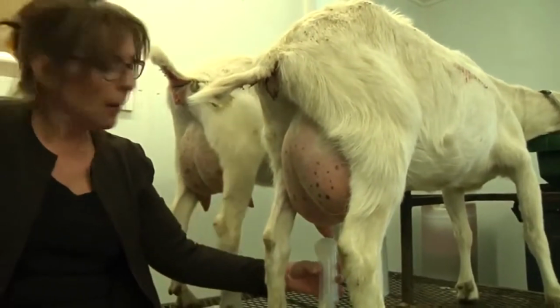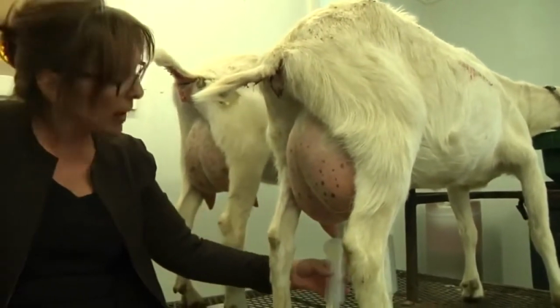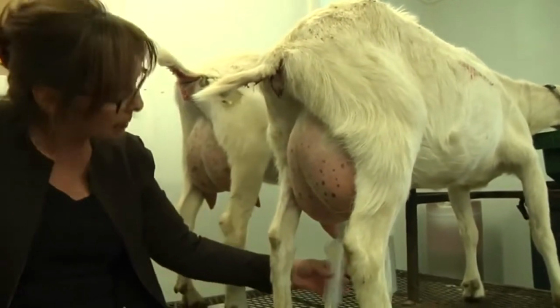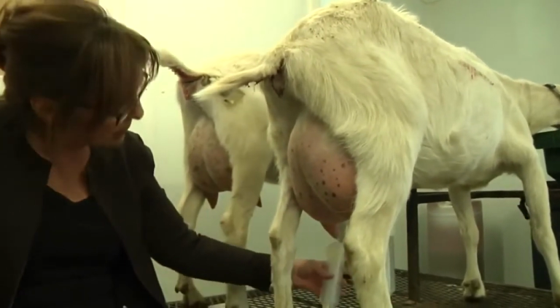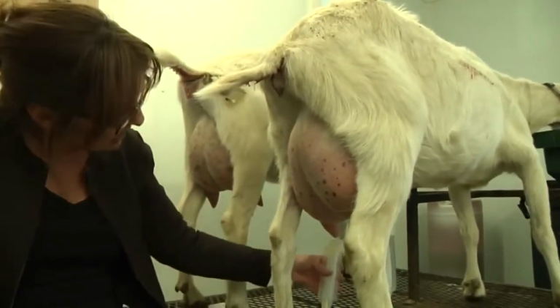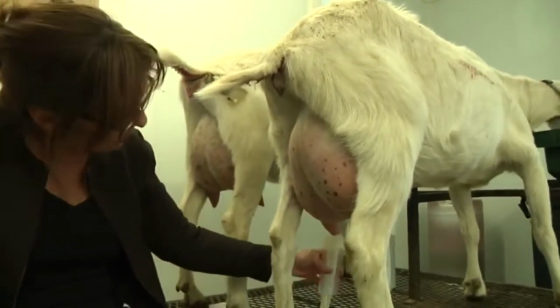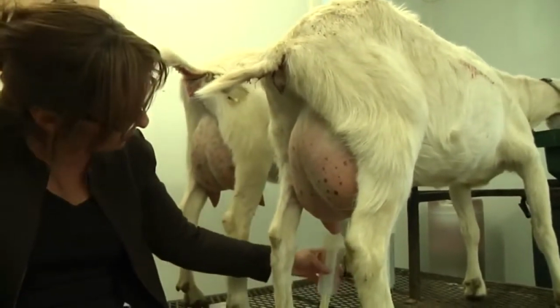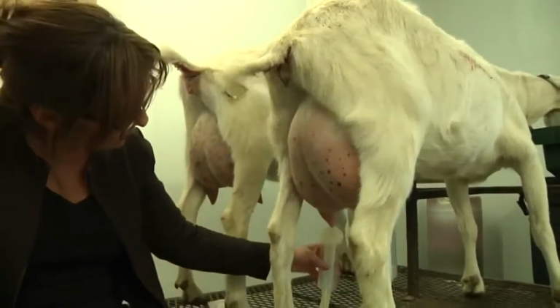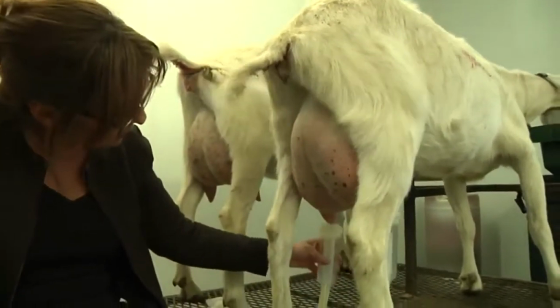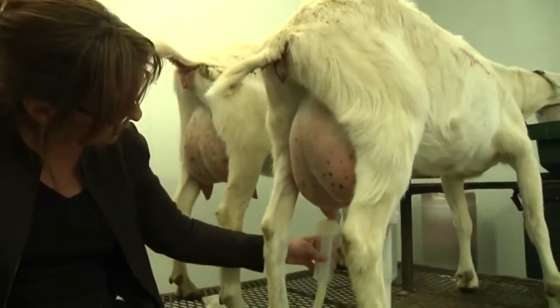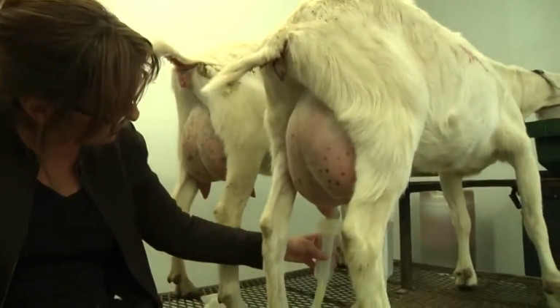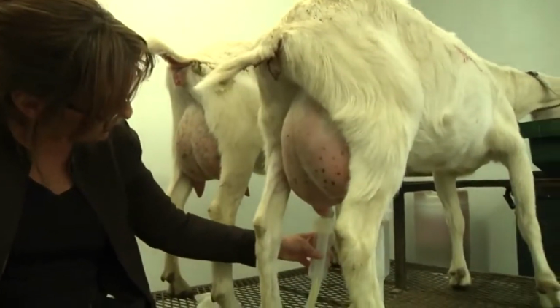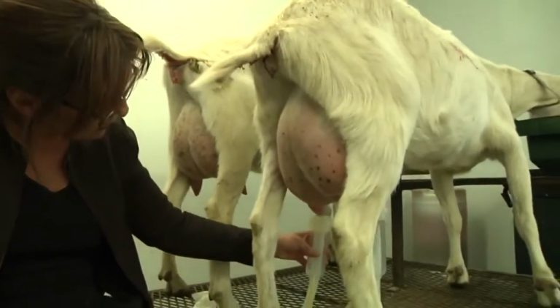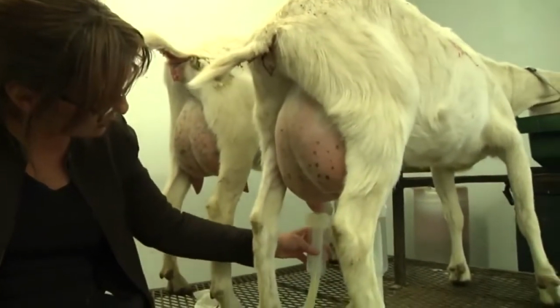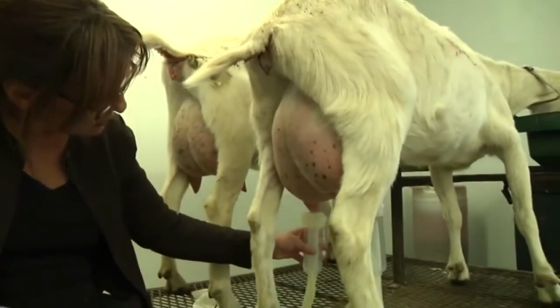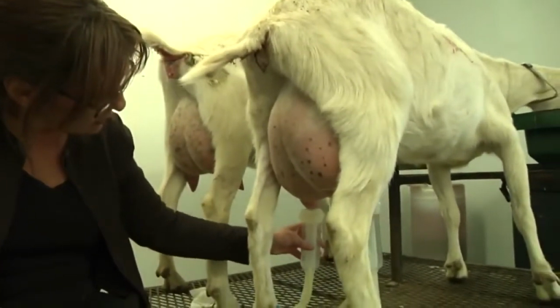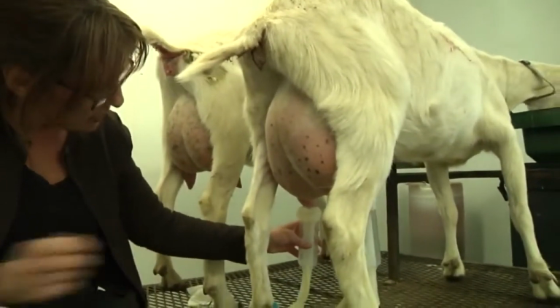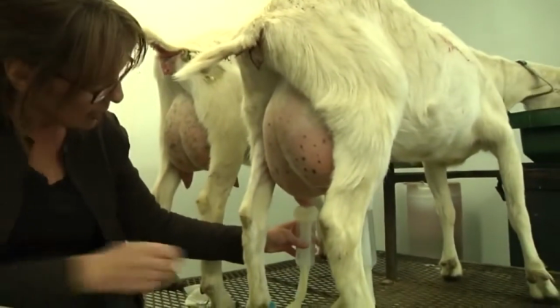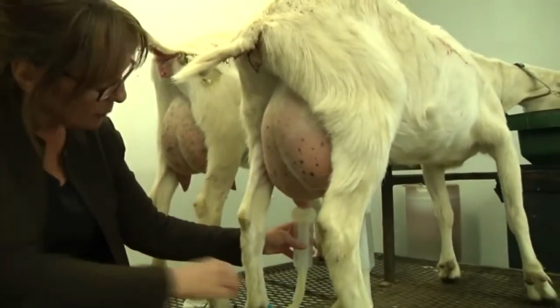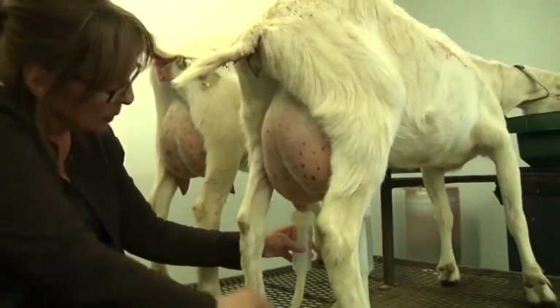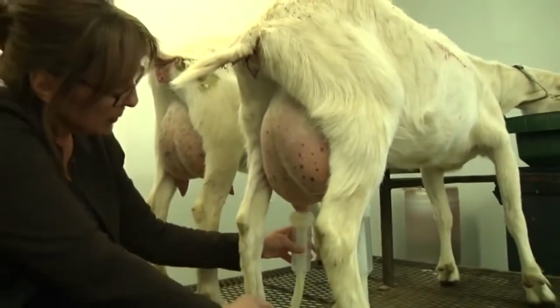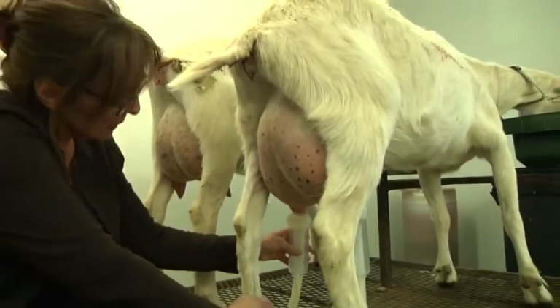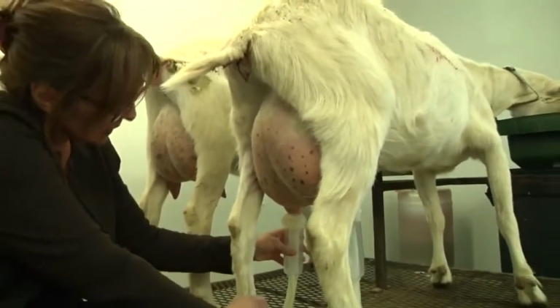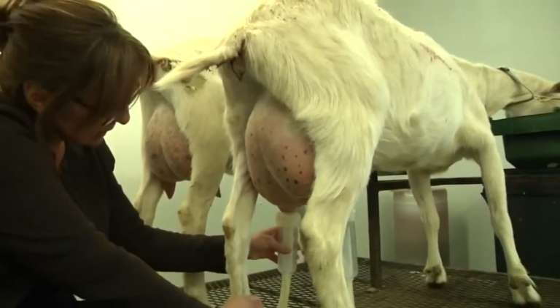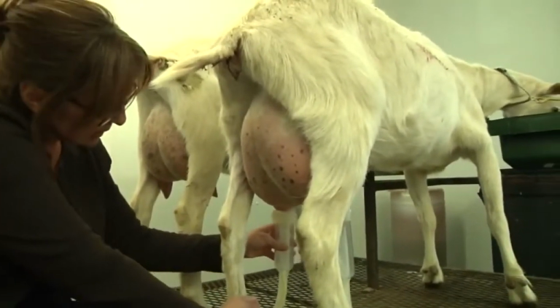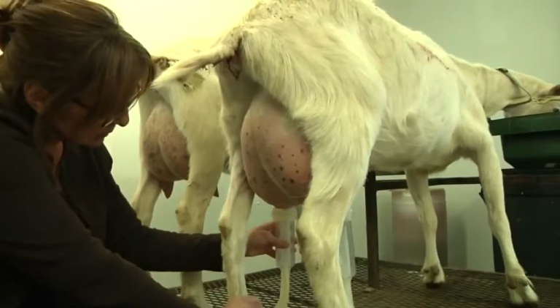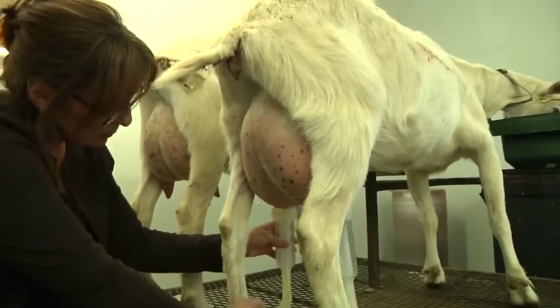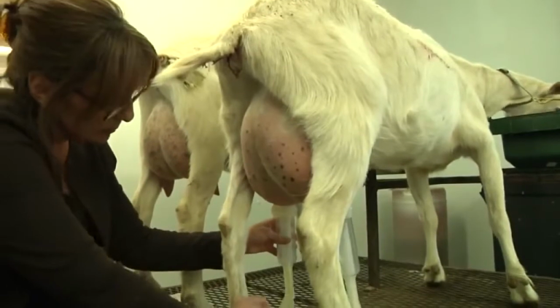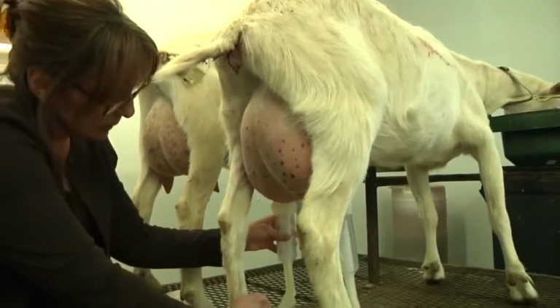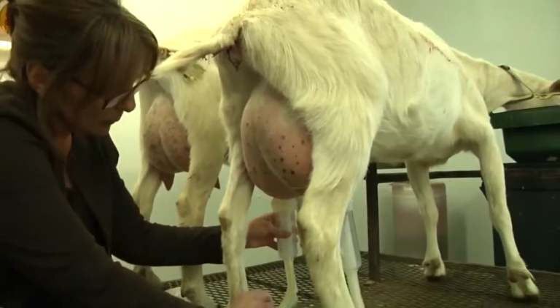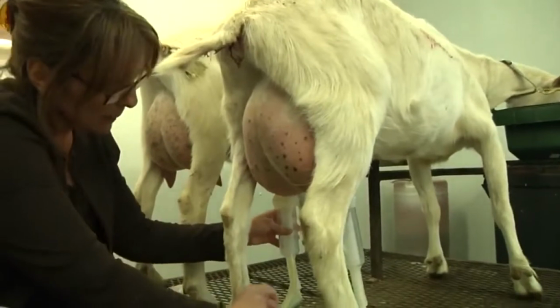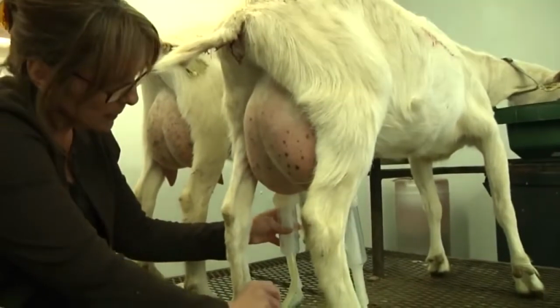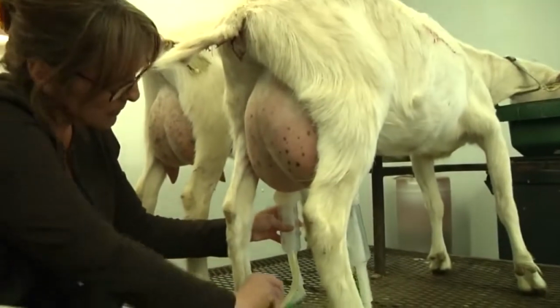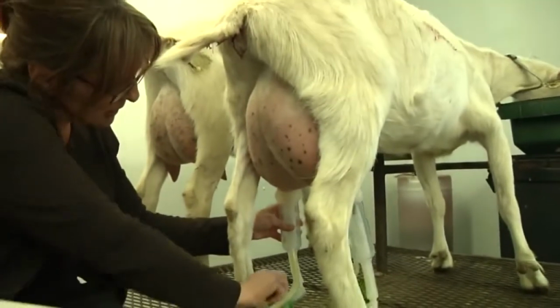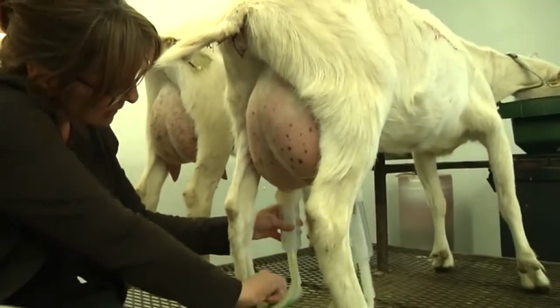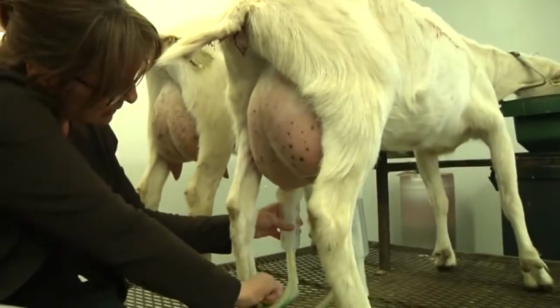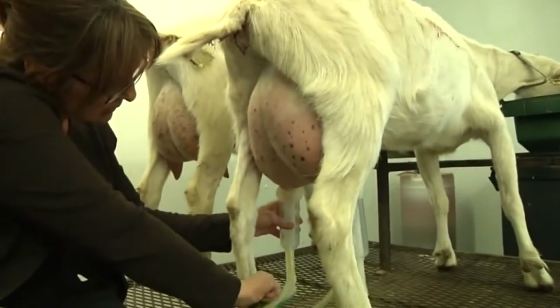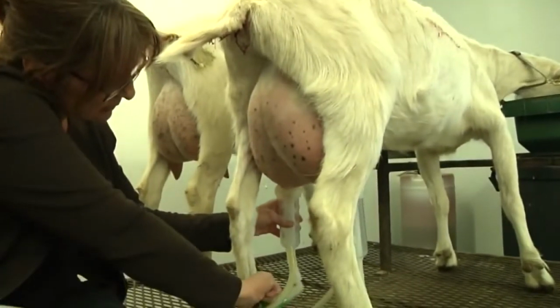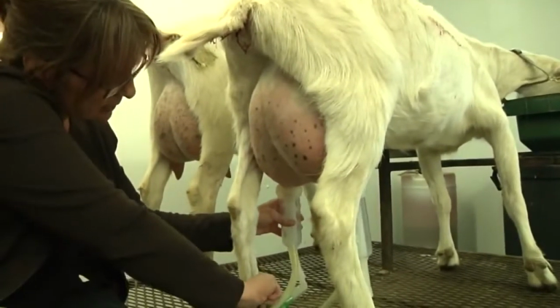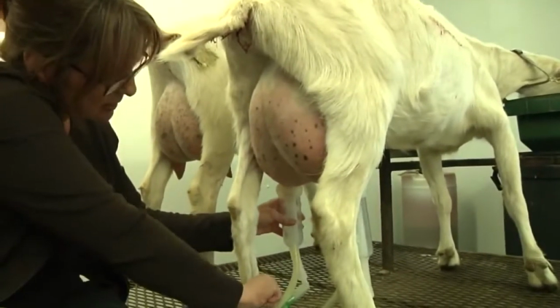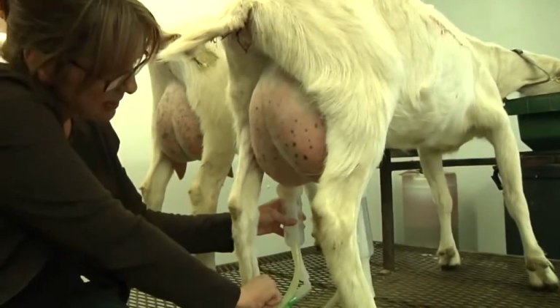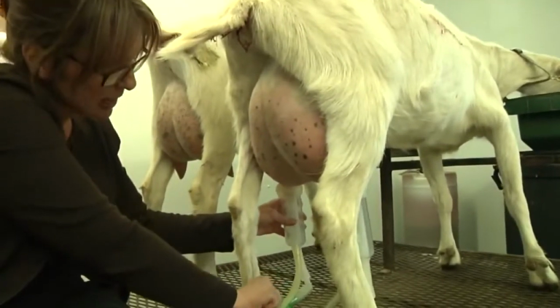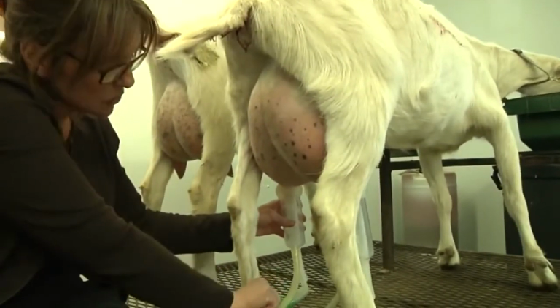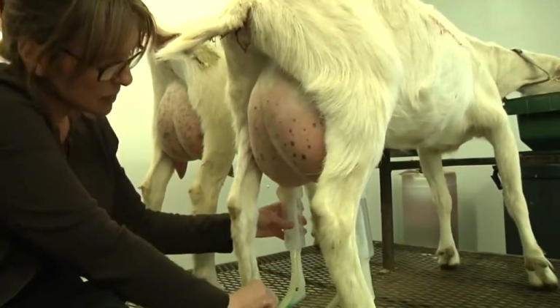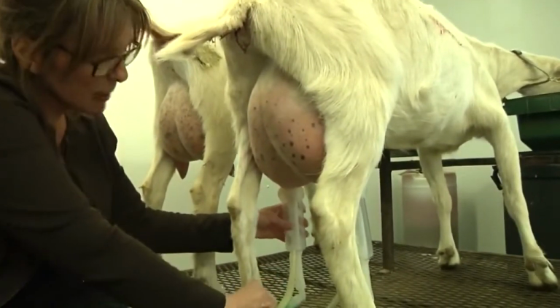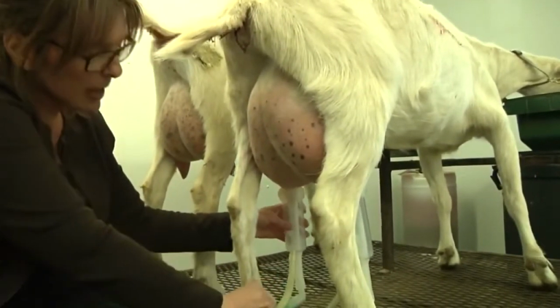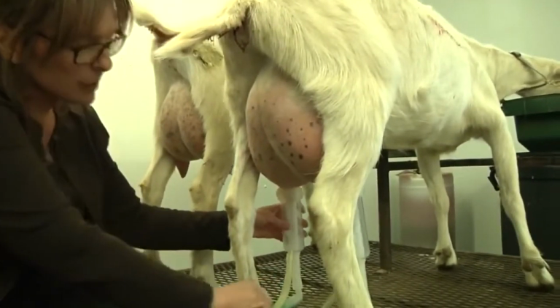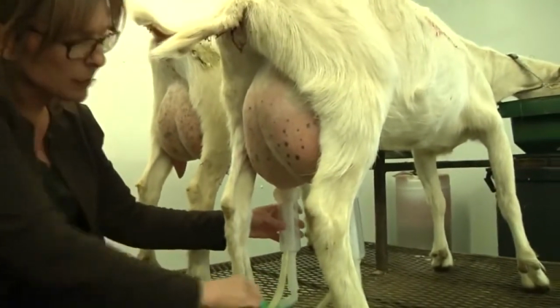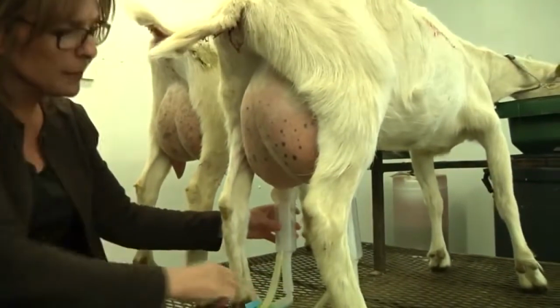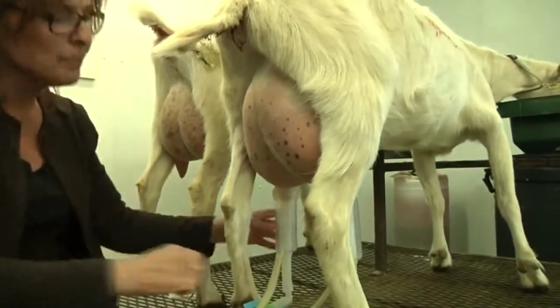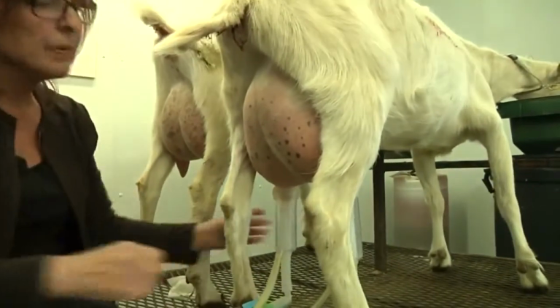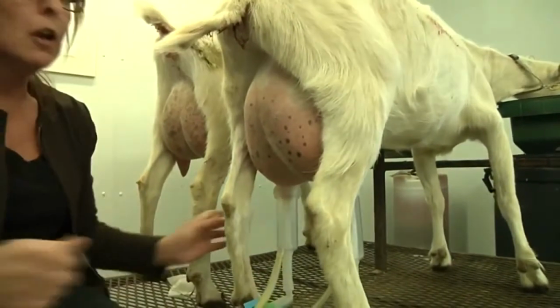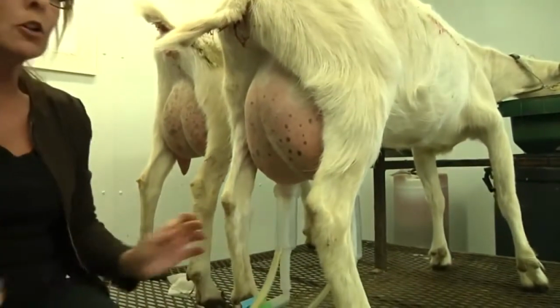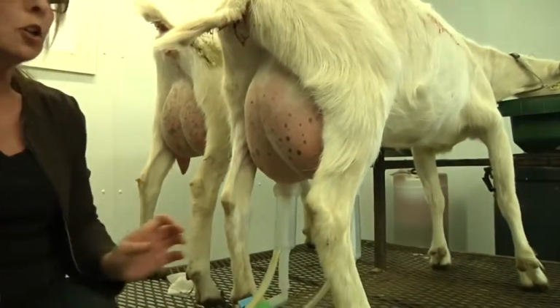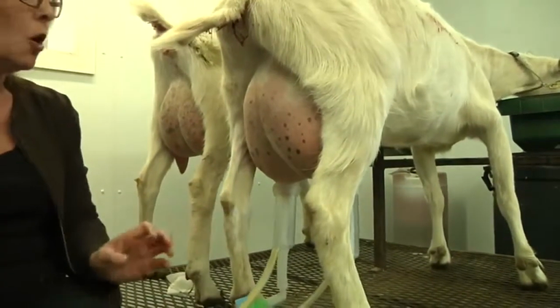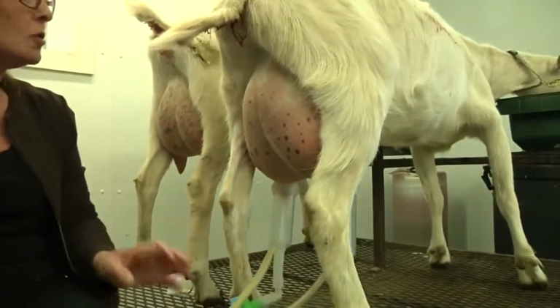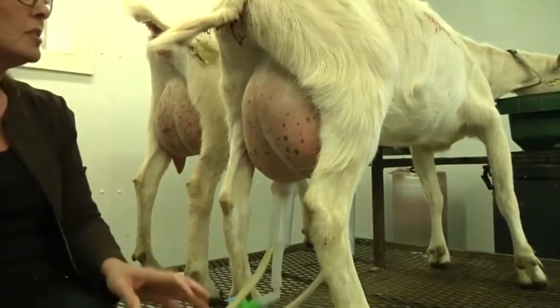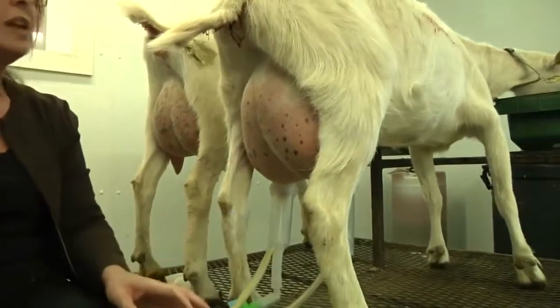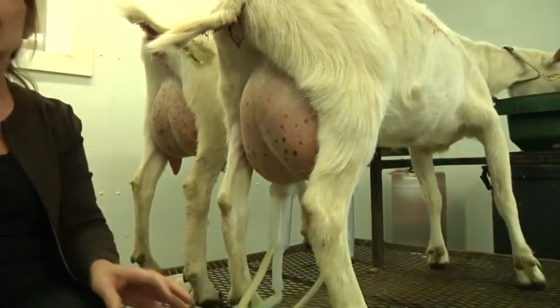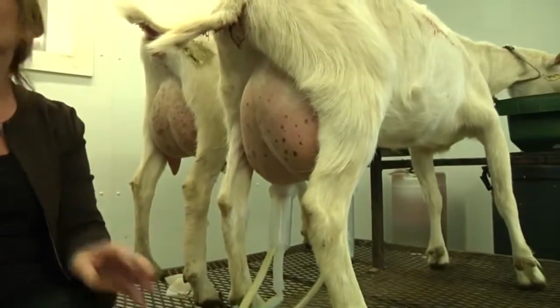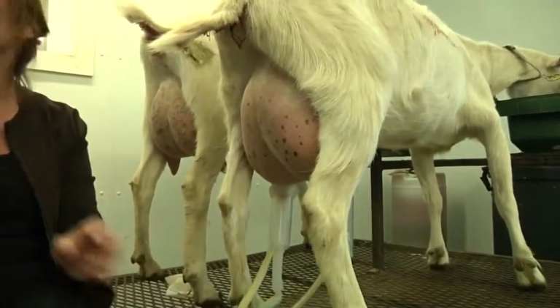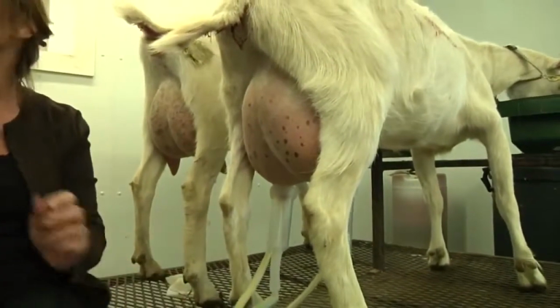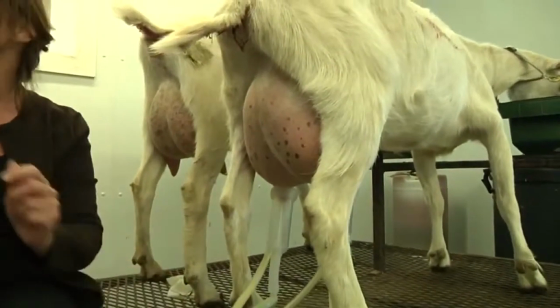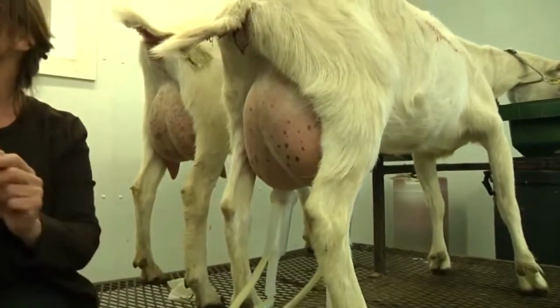I want to be careful of what they eat, but I want them to eat as natural as possible. Goats are ruminants.